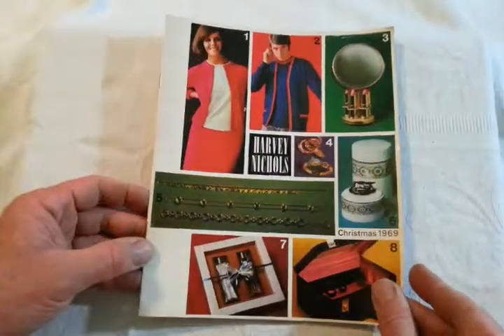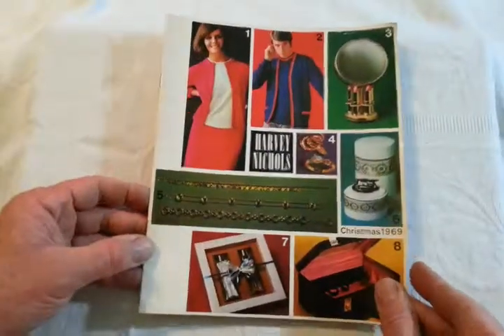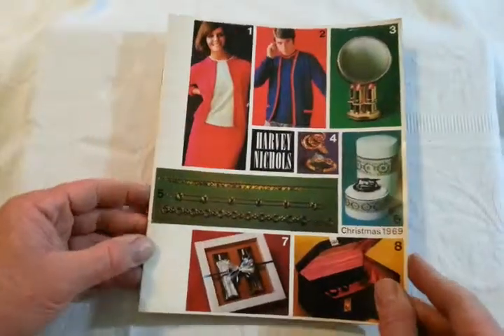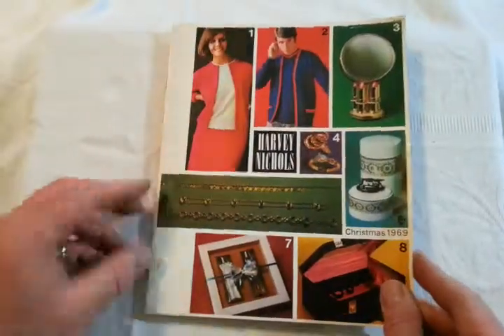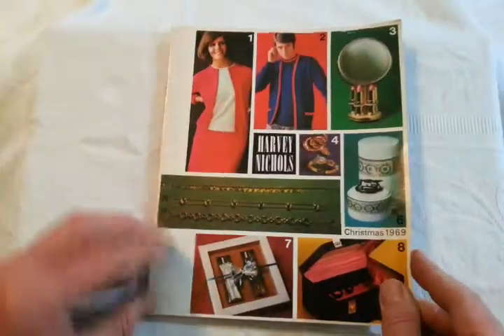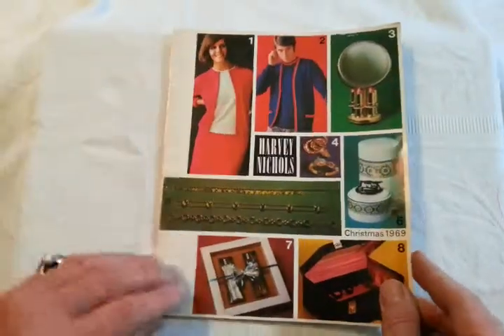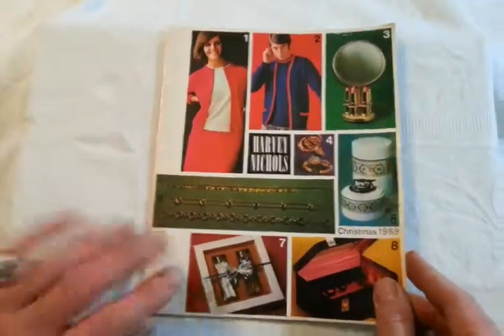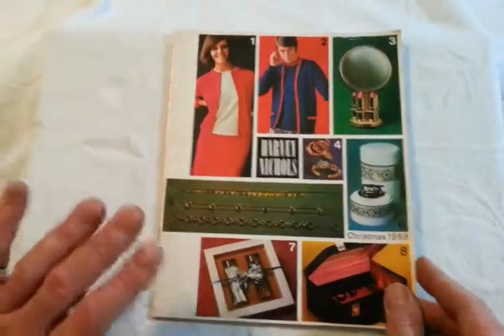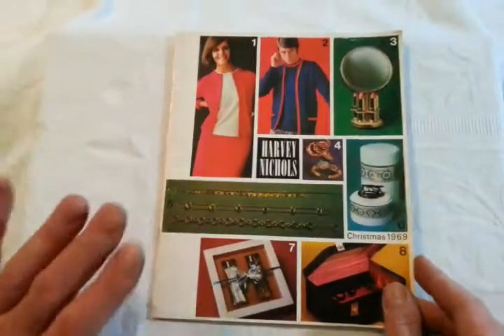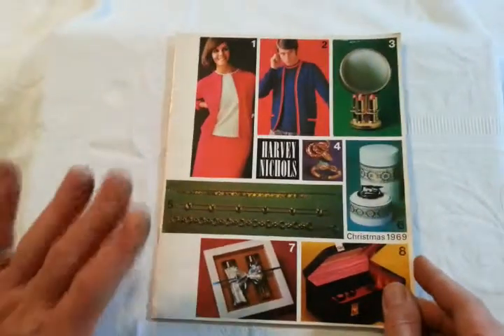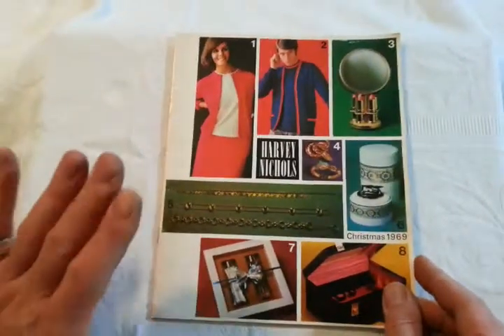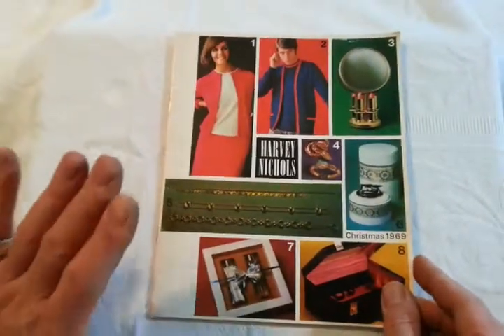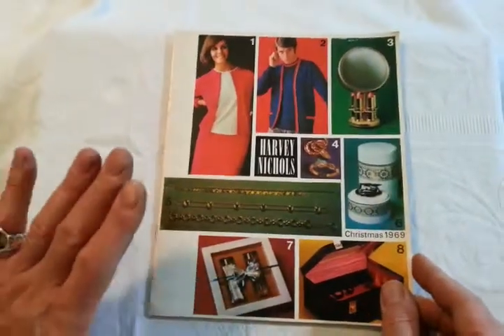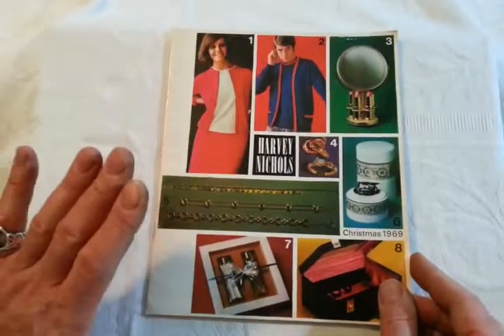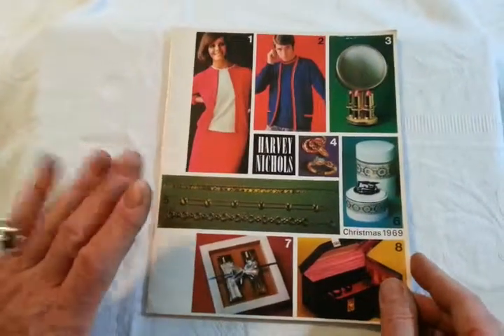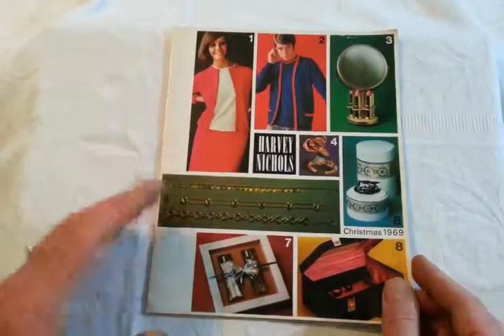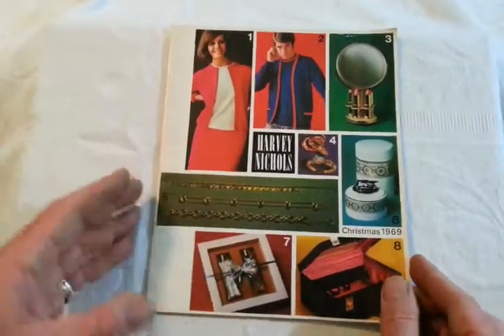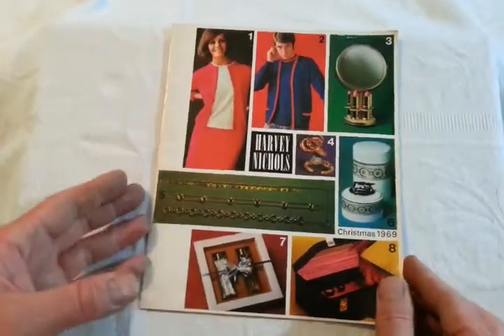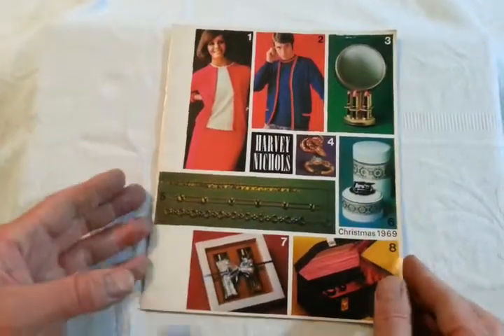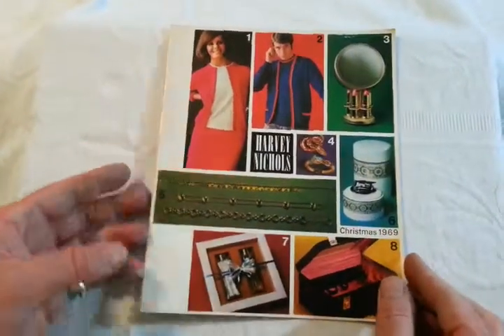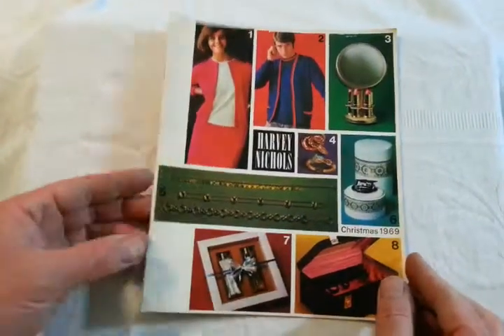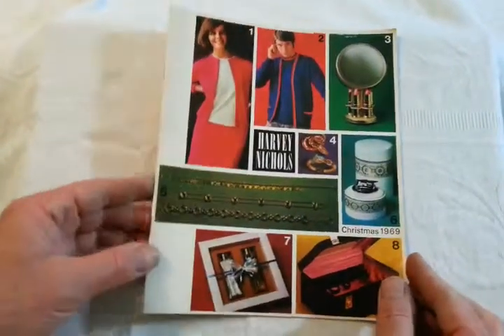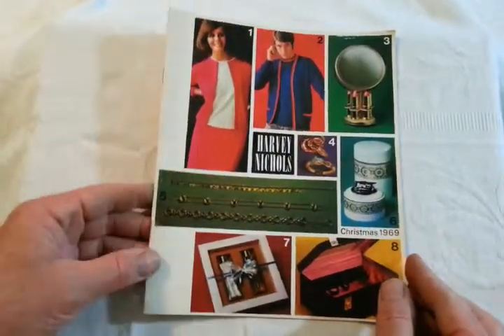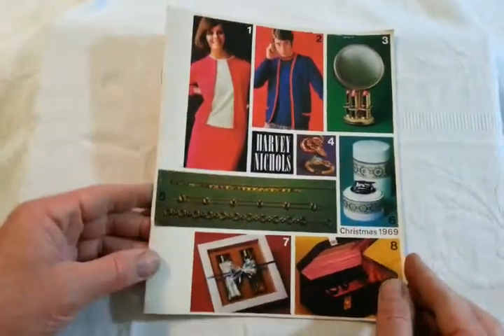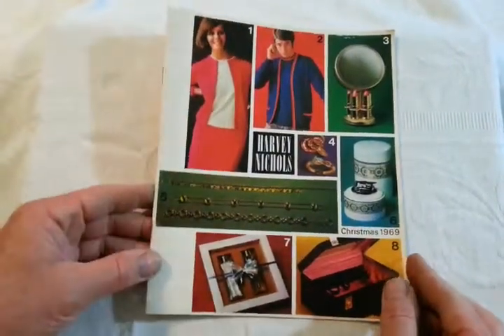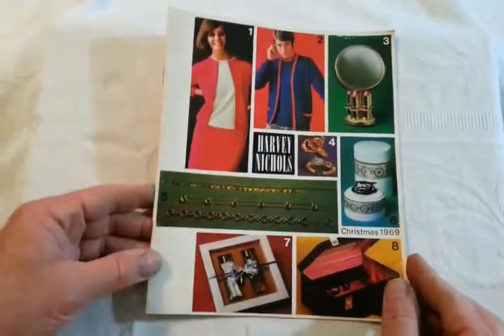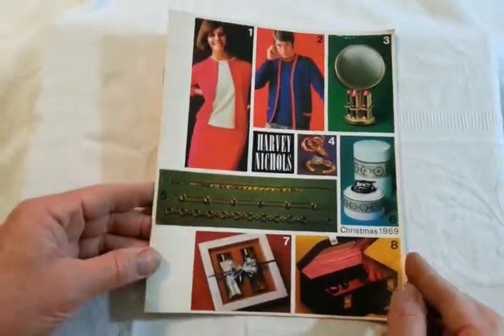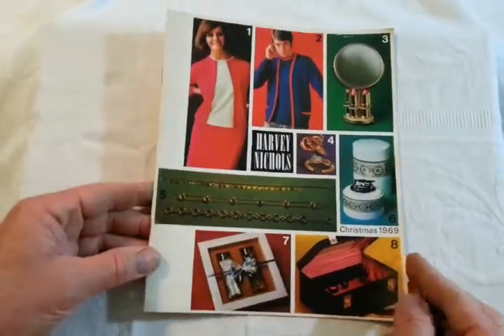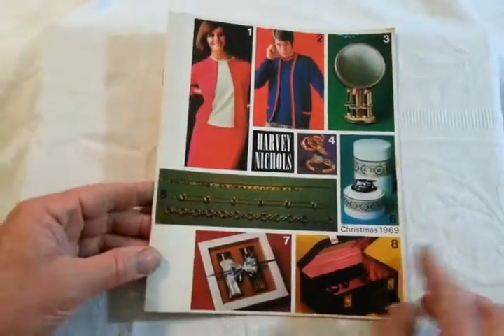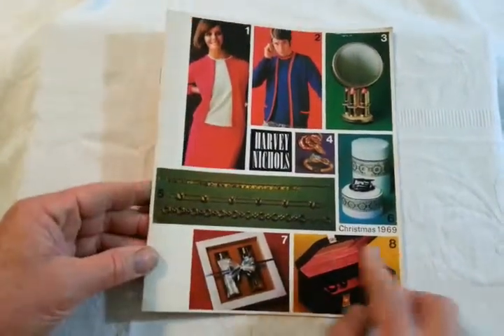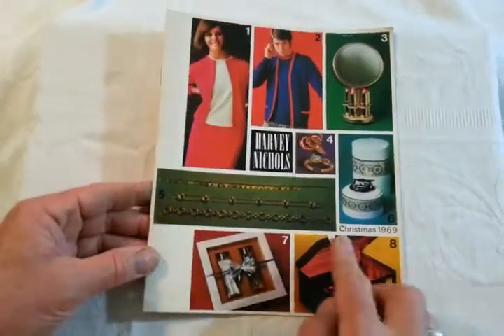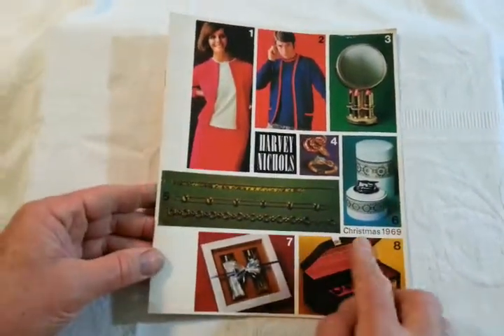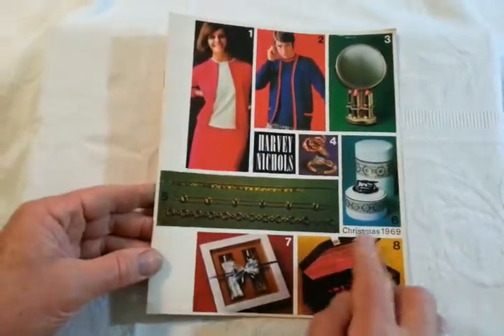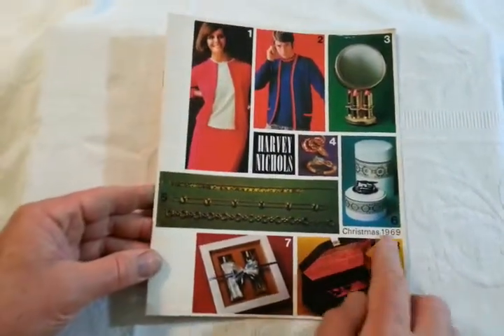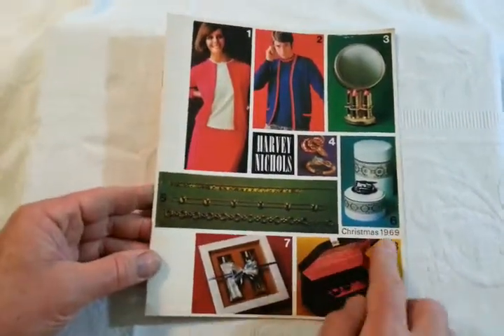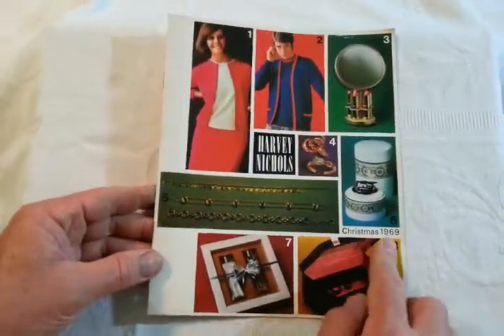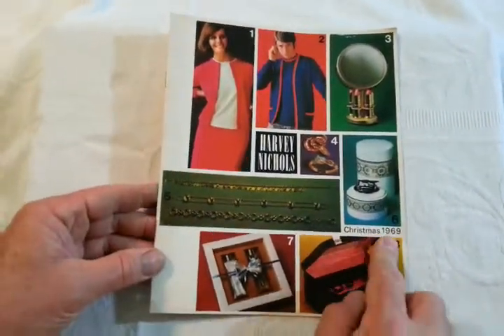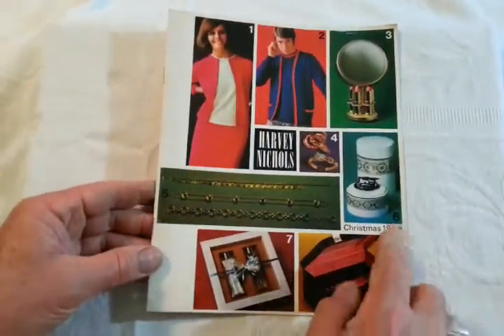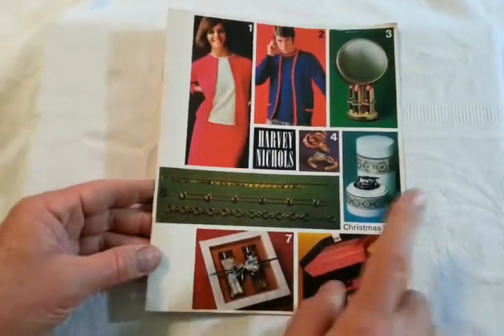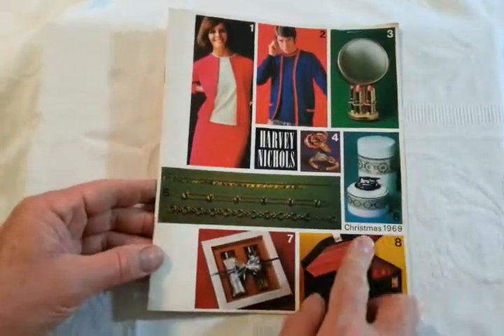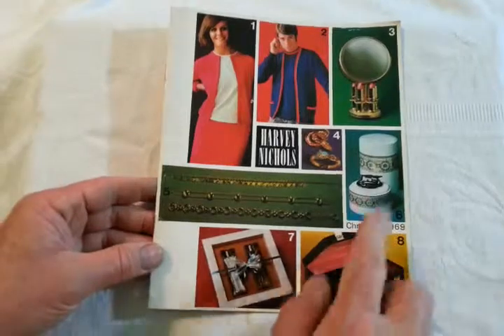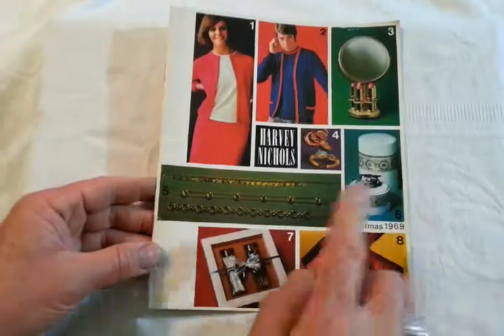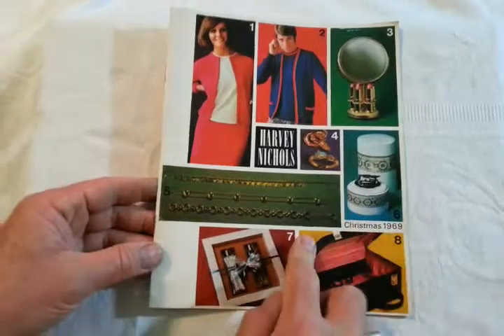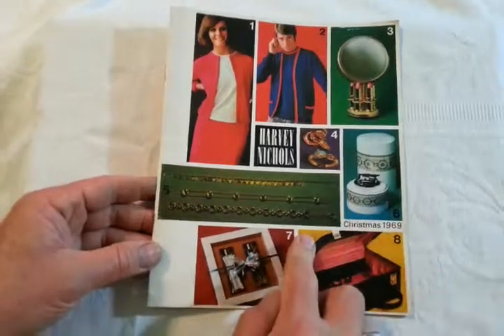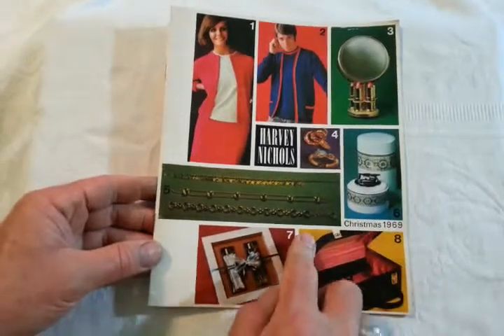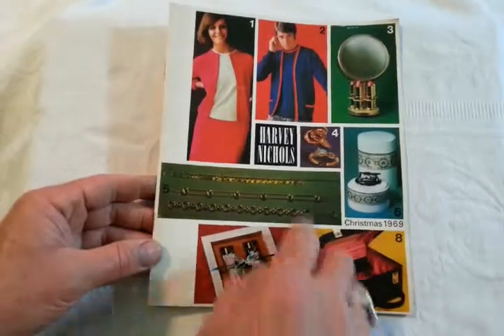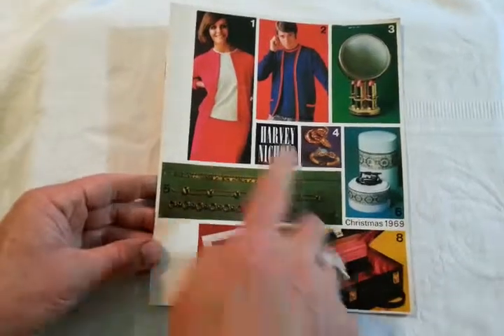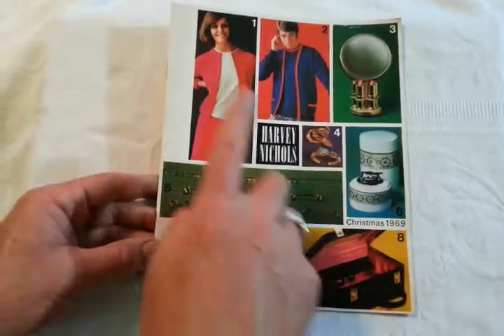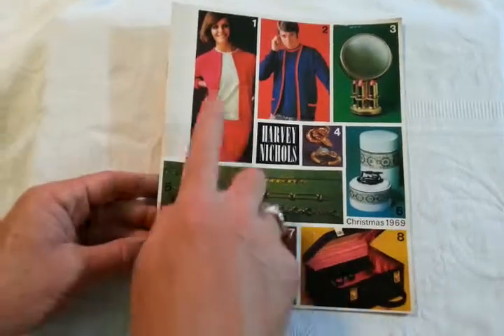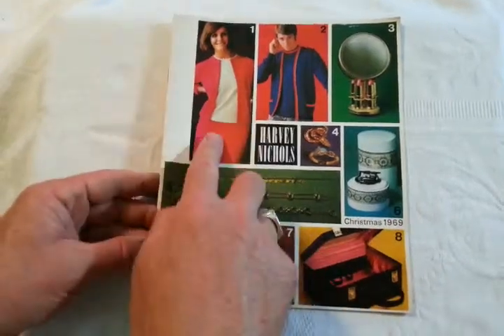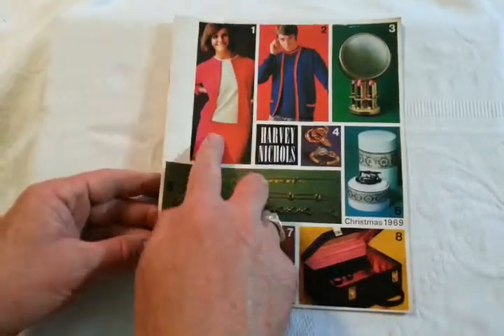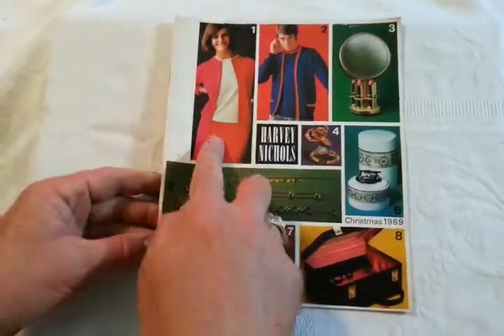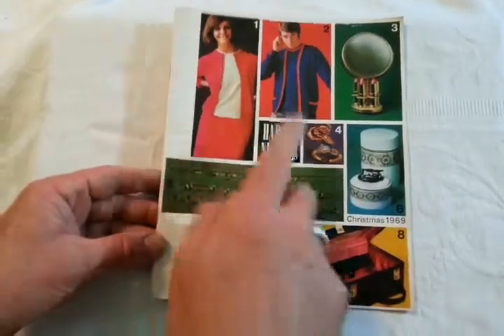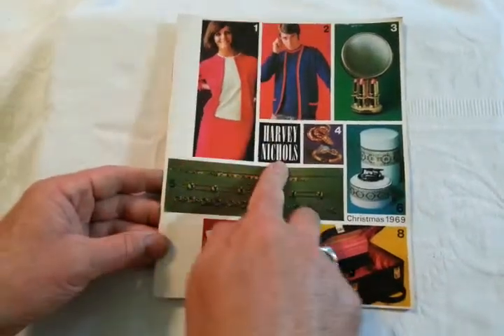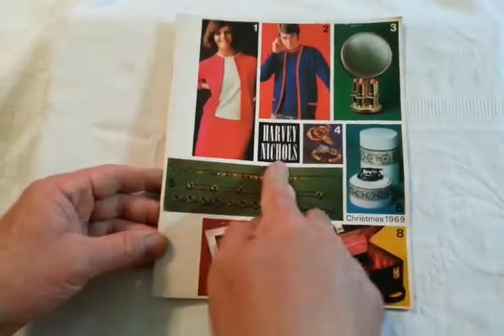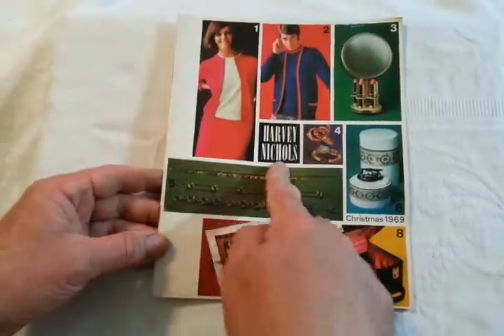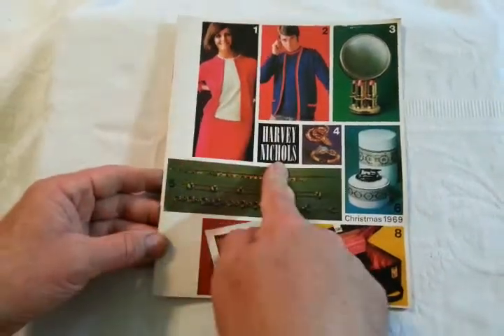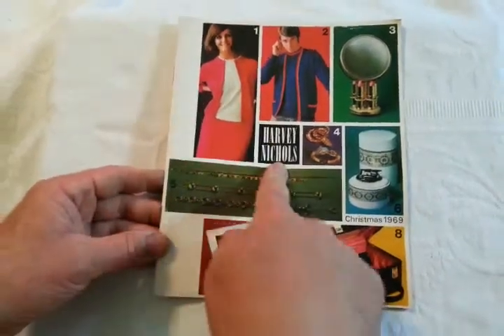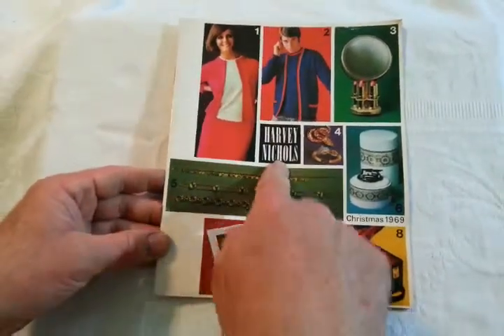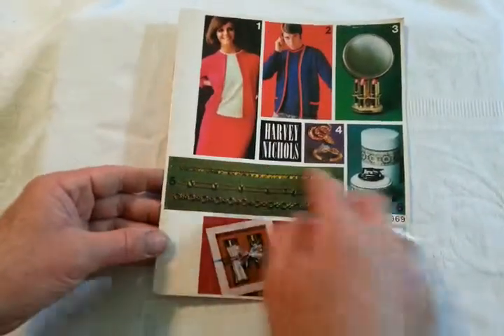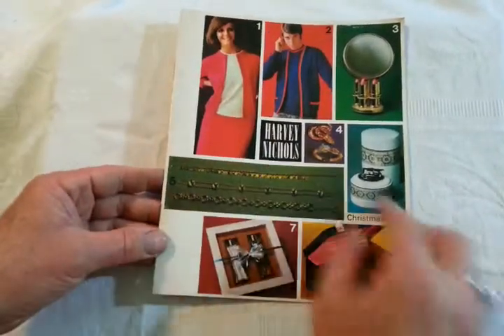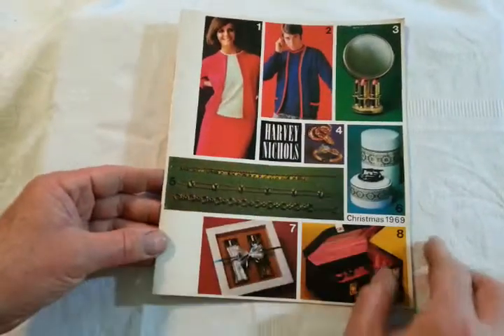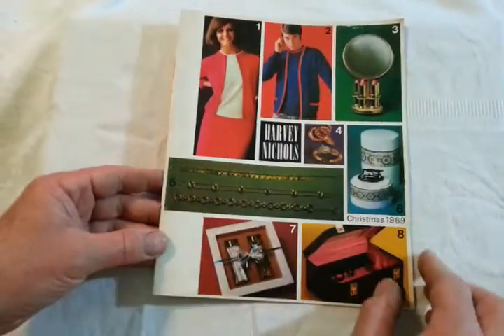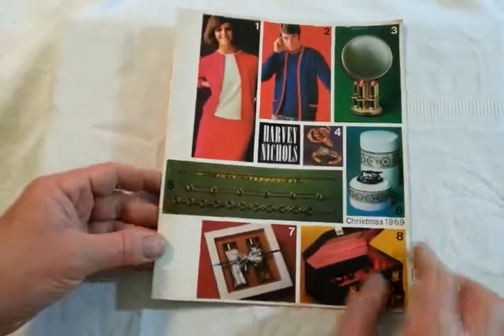Right, ladies and gentlemen, this is so period, it's not true. 1969, Christmas 1969, Harvey Nichols — Harvey Nicks catalogue.